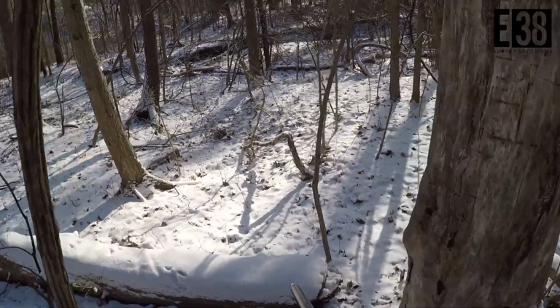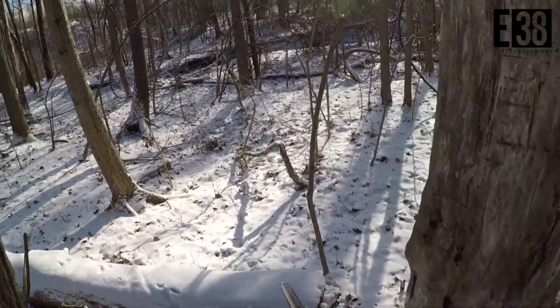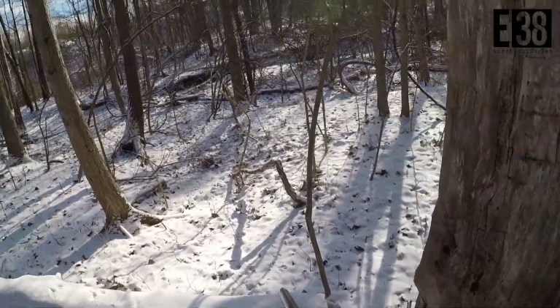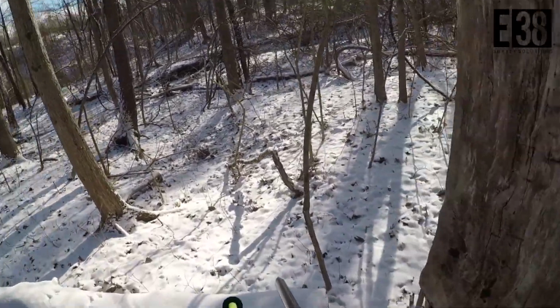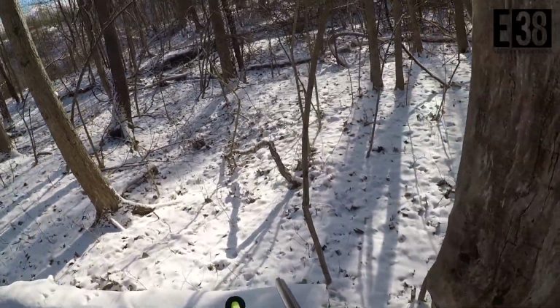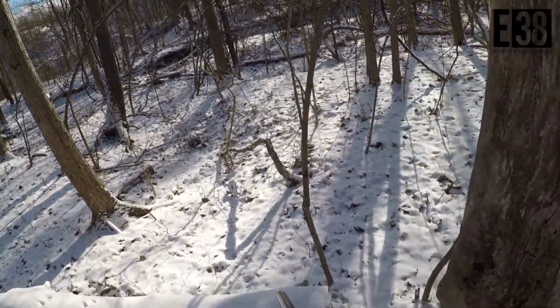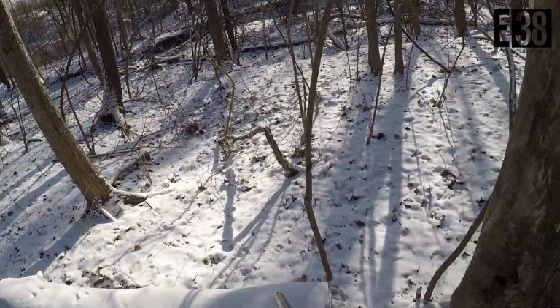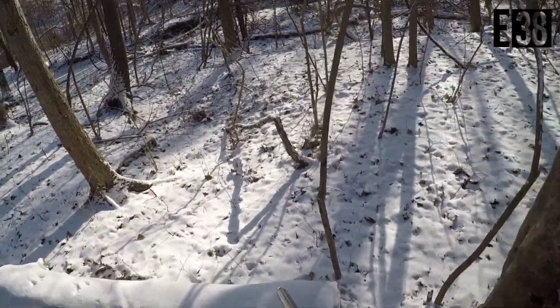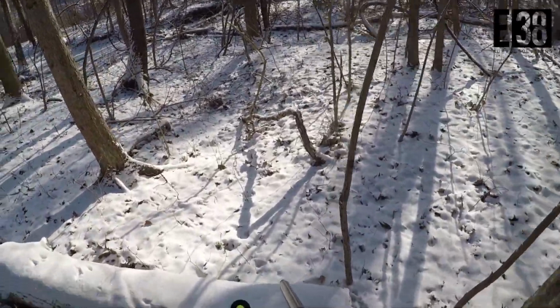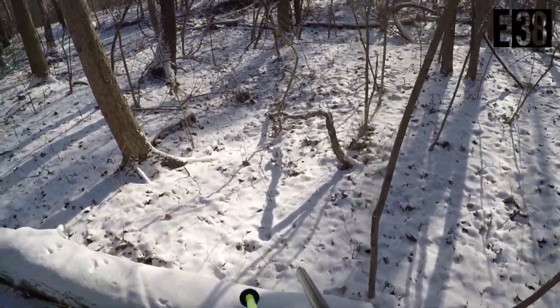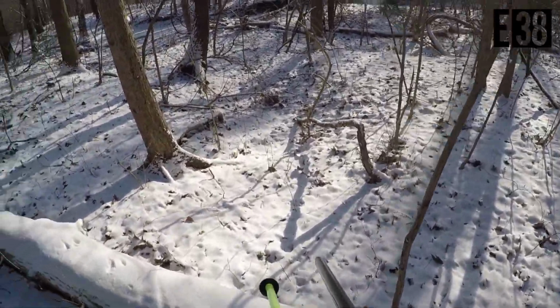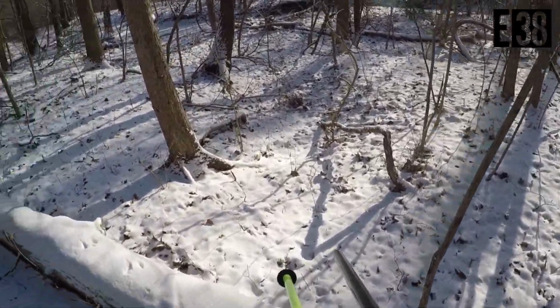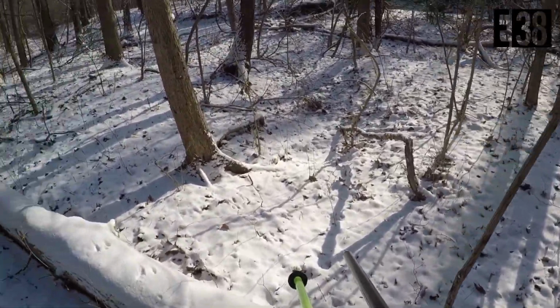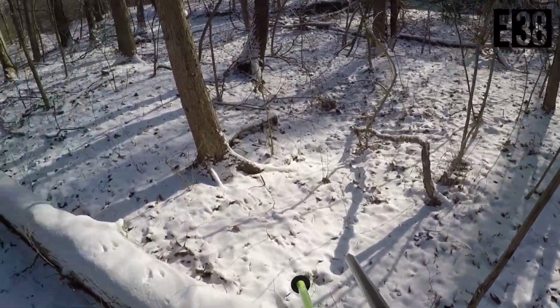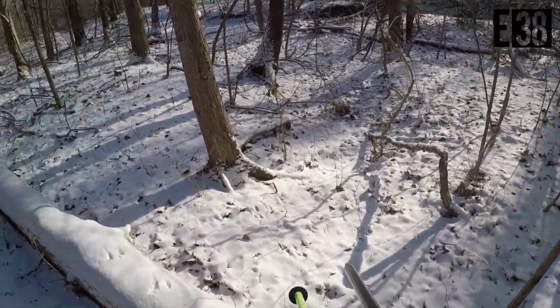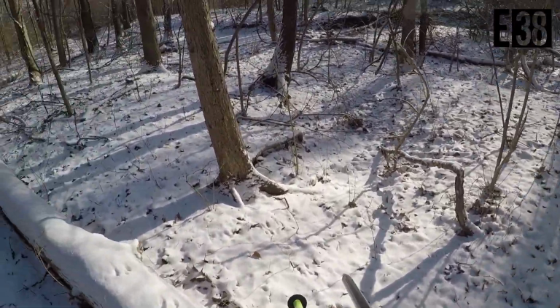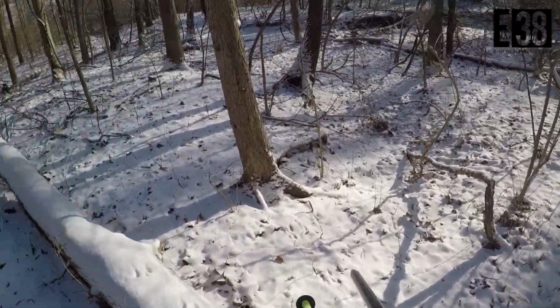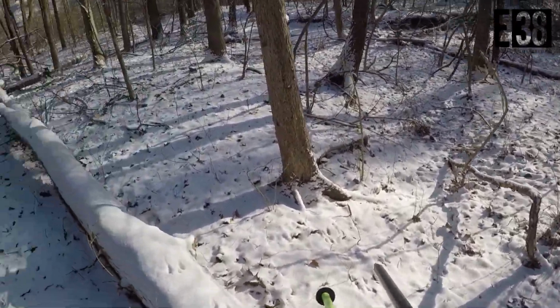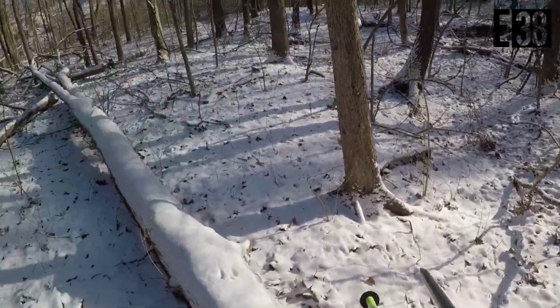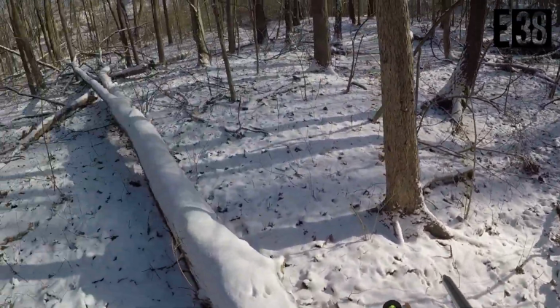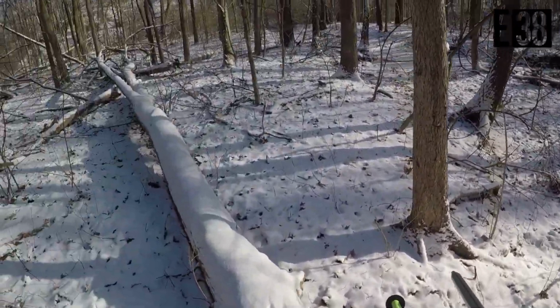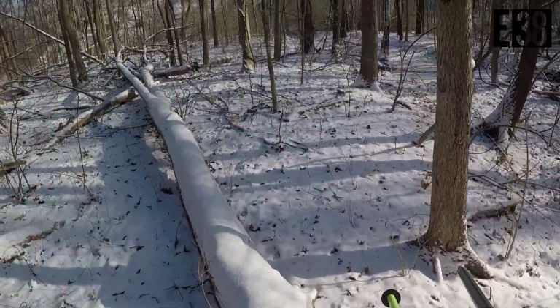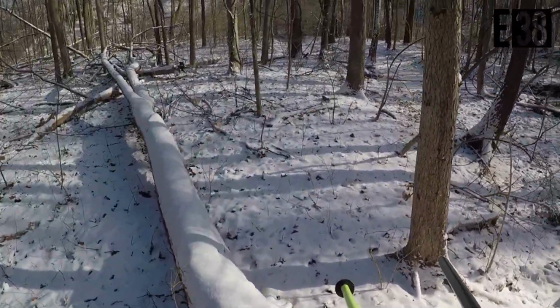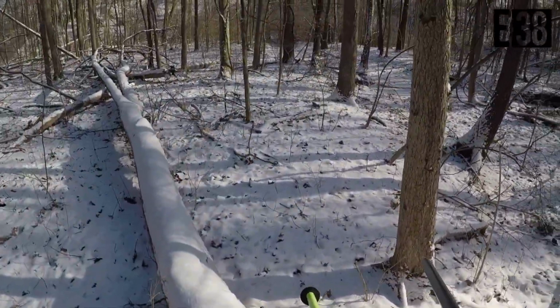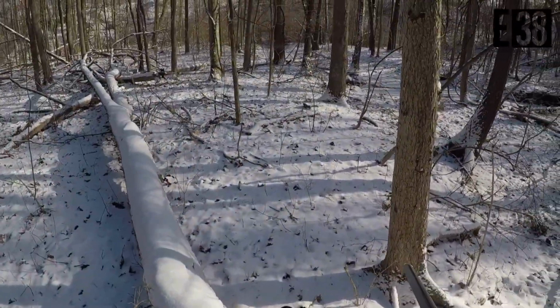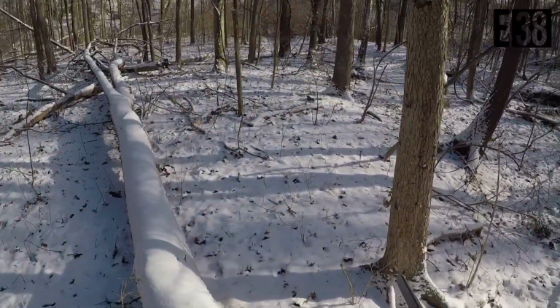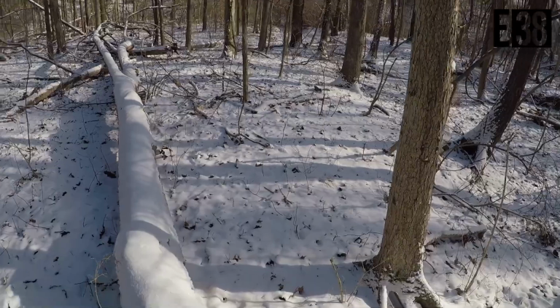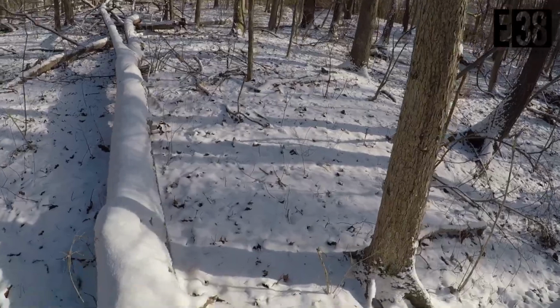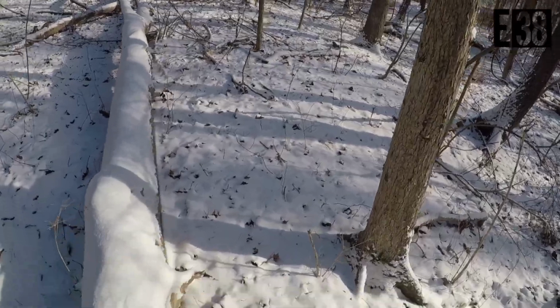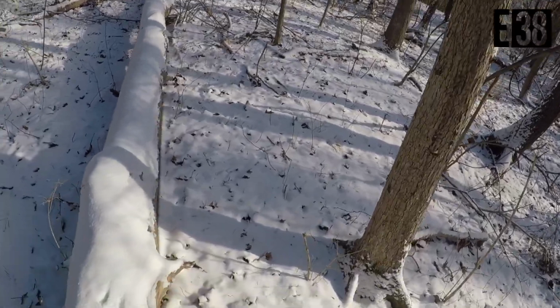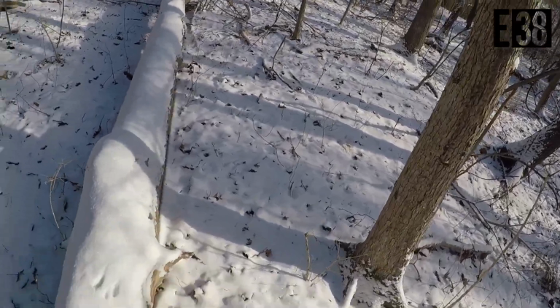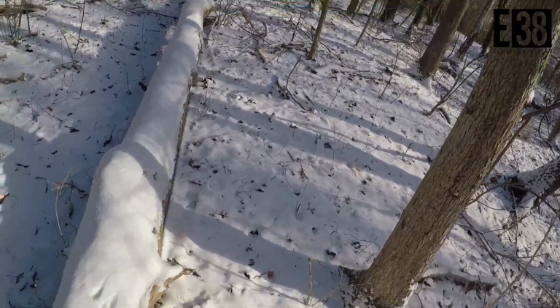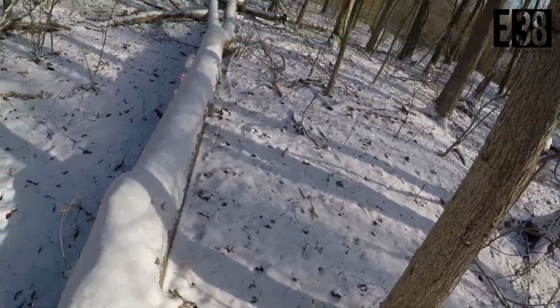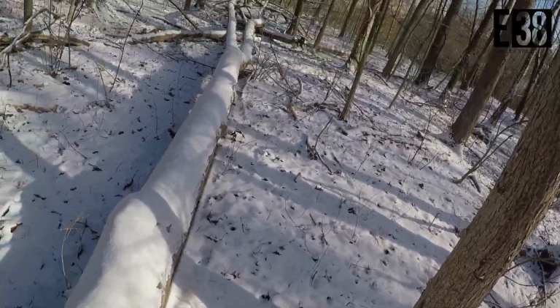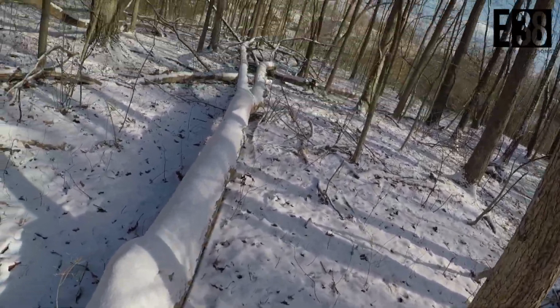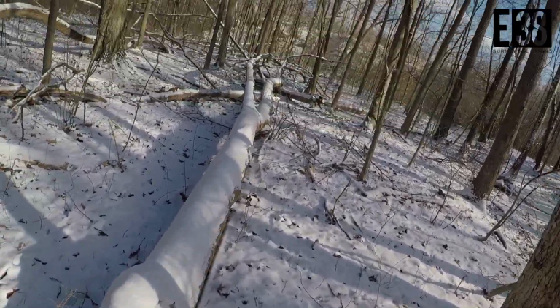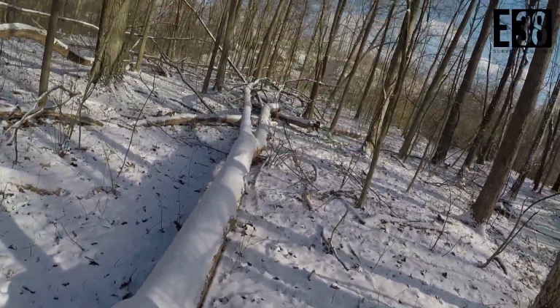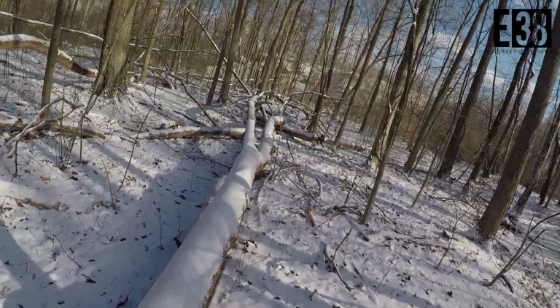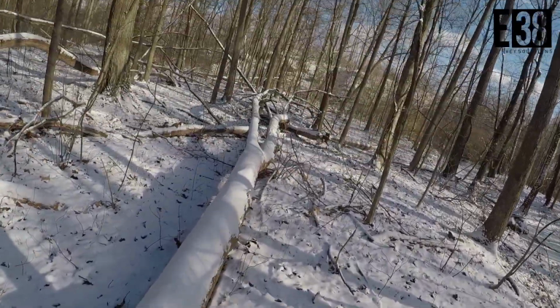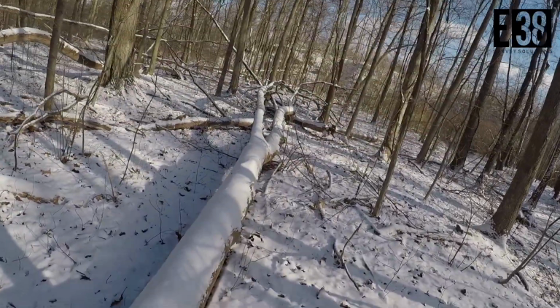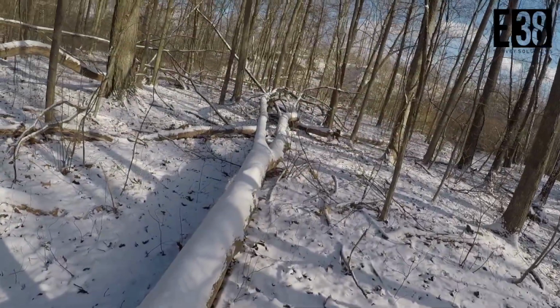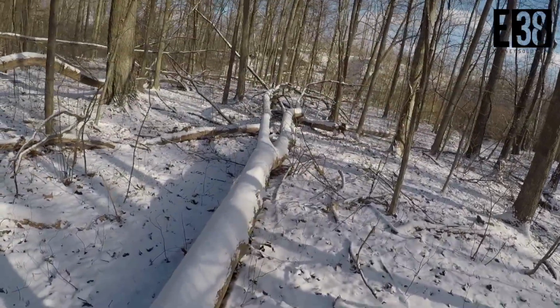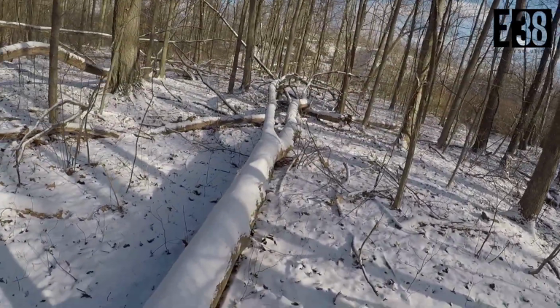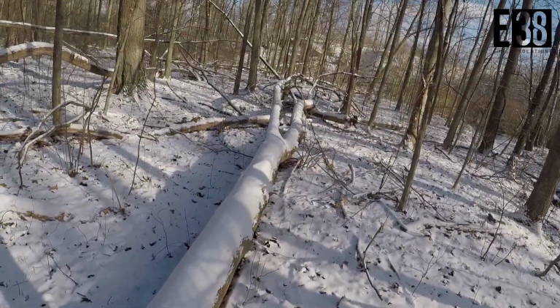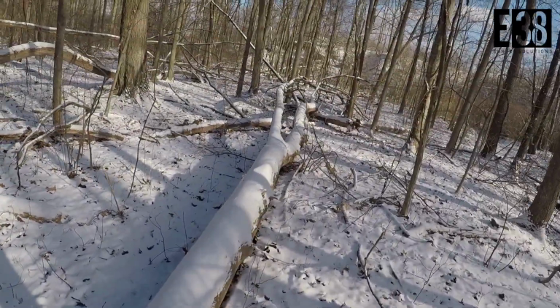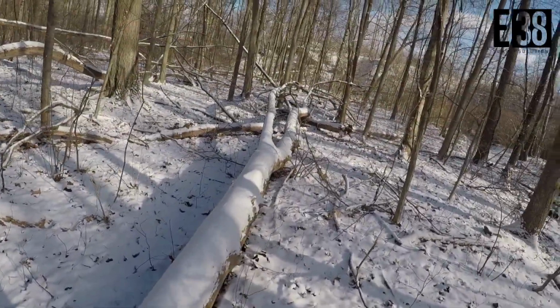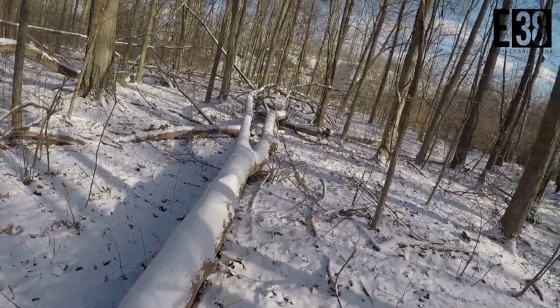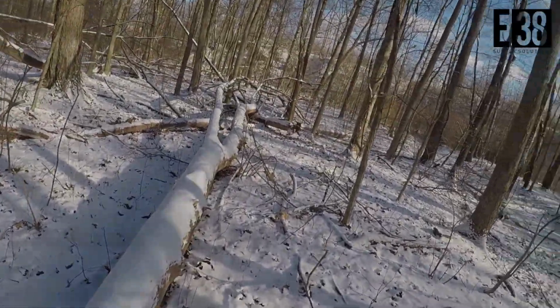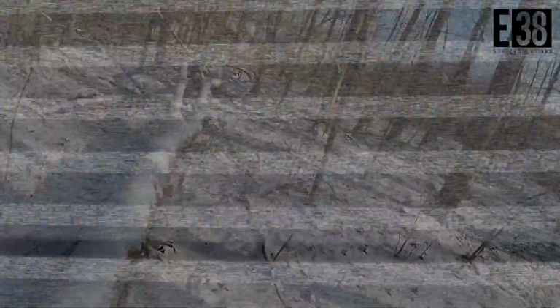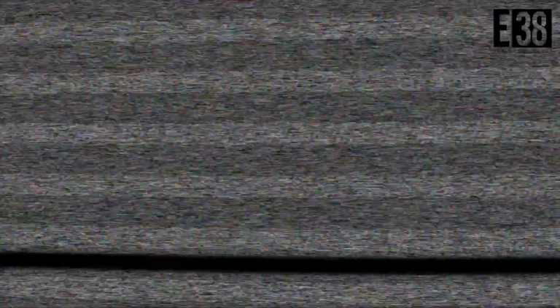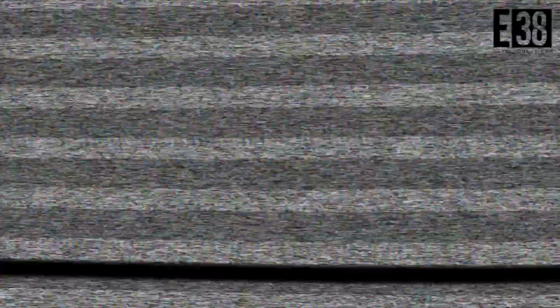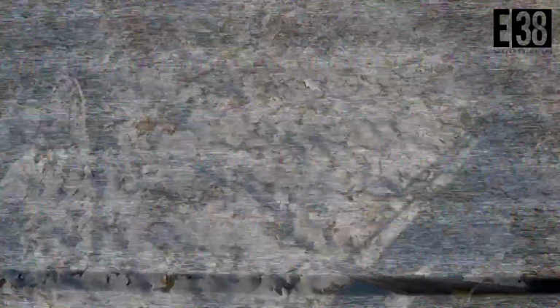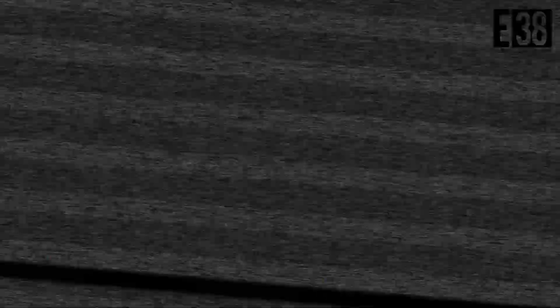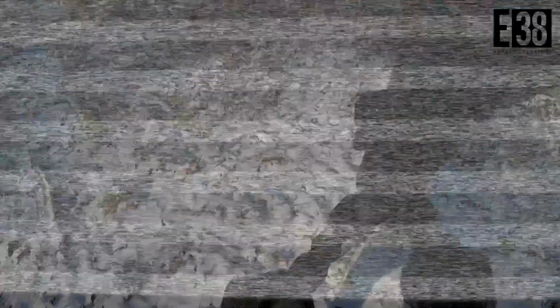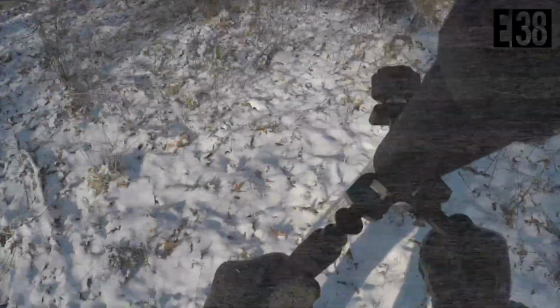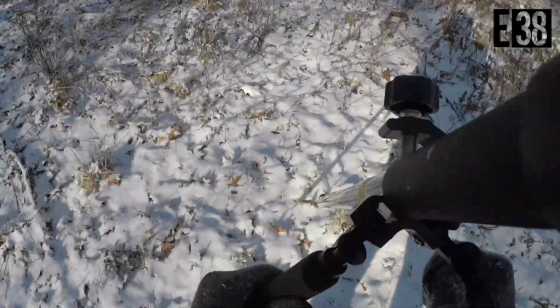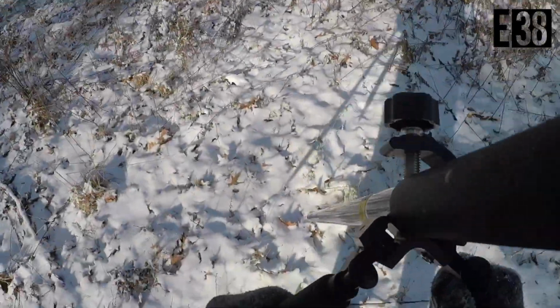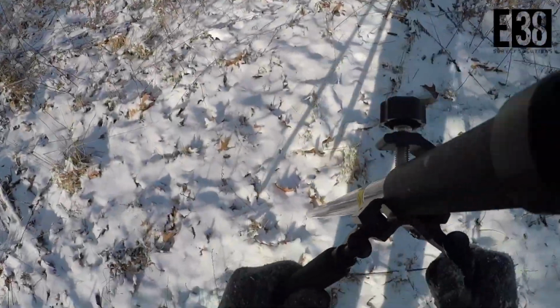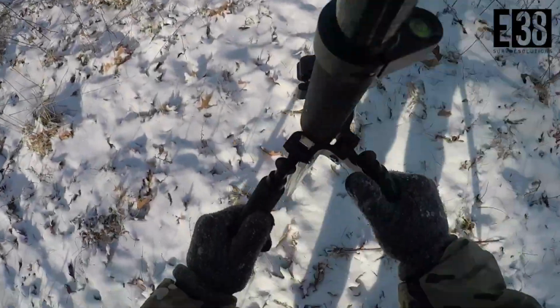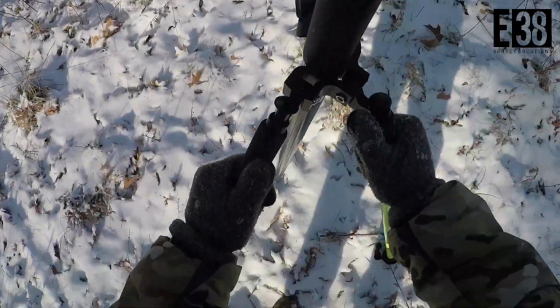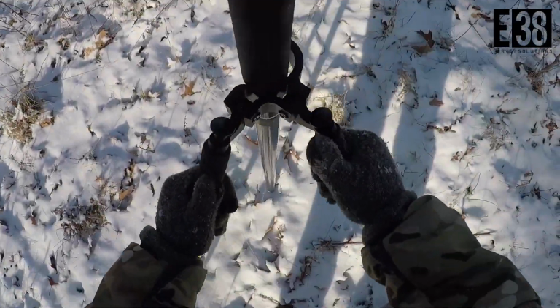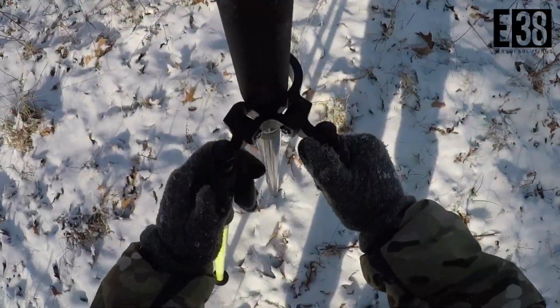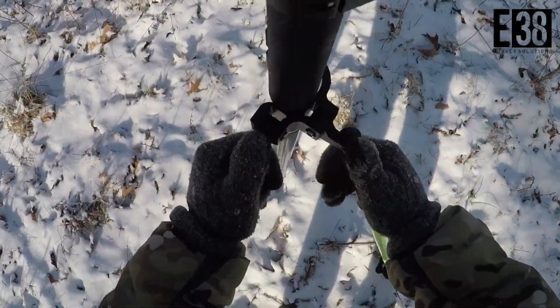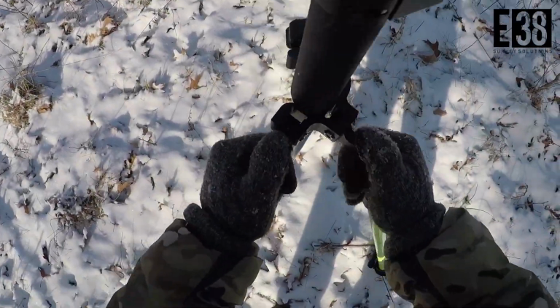The terrain we're testing in has some minor hills and valleys, but the most apparent obstacle is the woods that will absorb some of the radio waves being output from our bases.